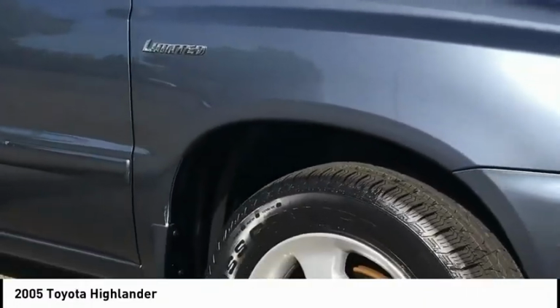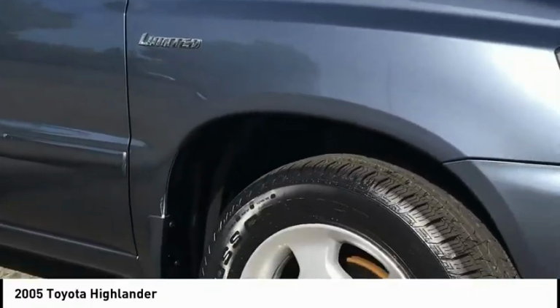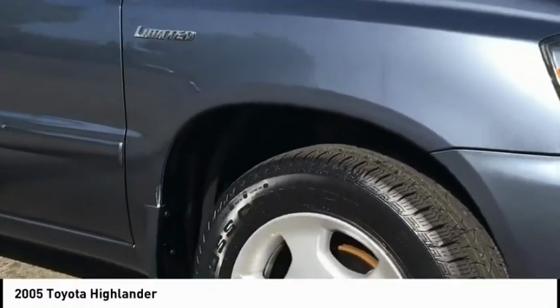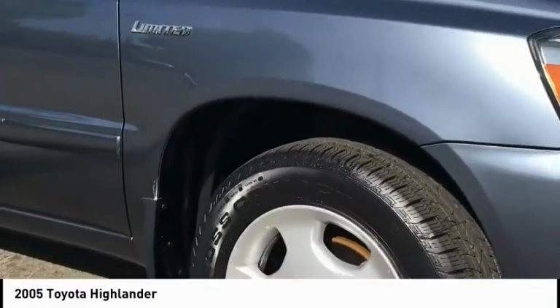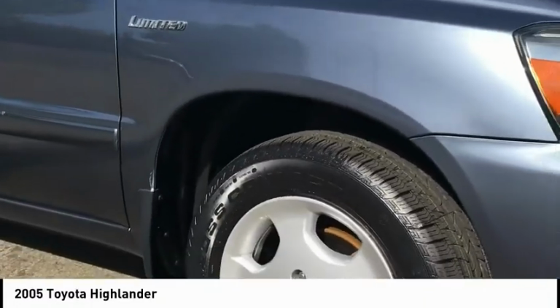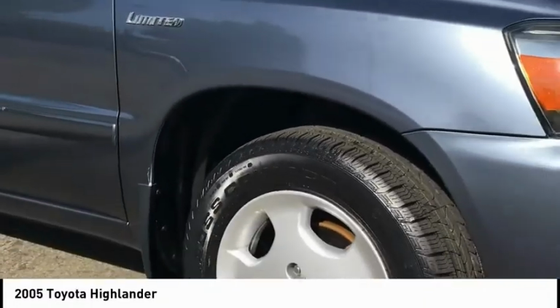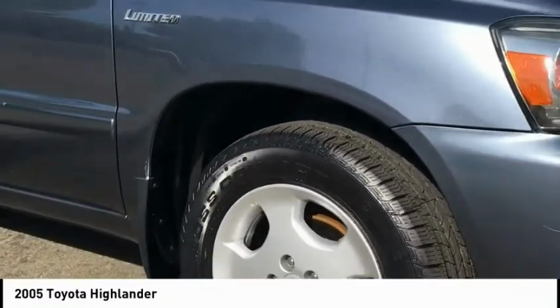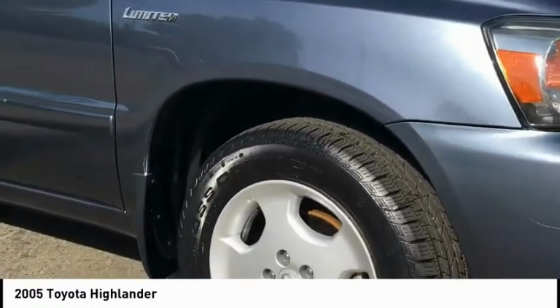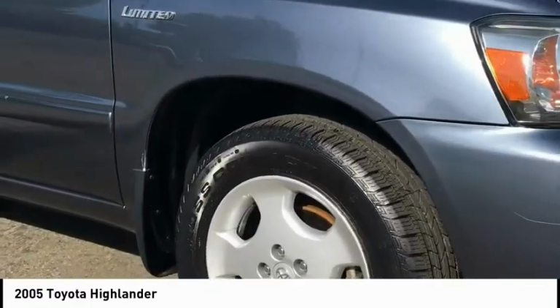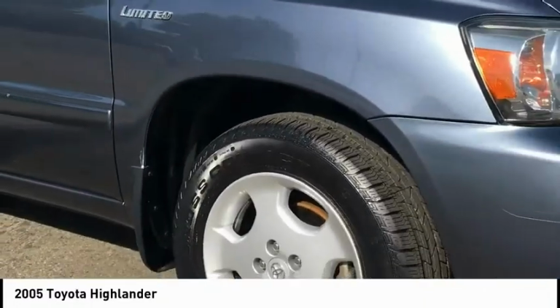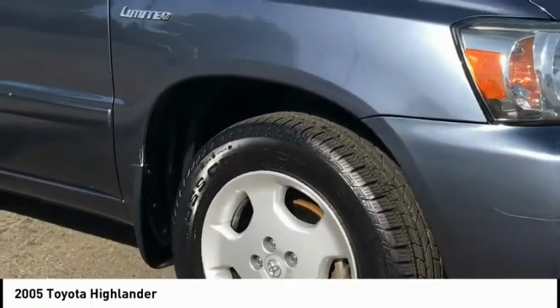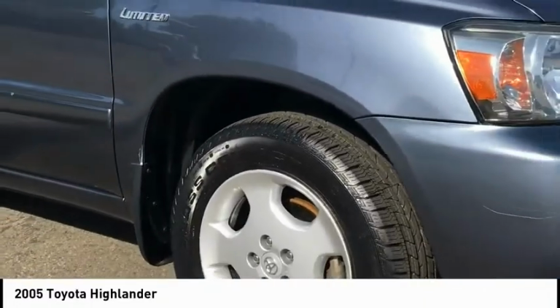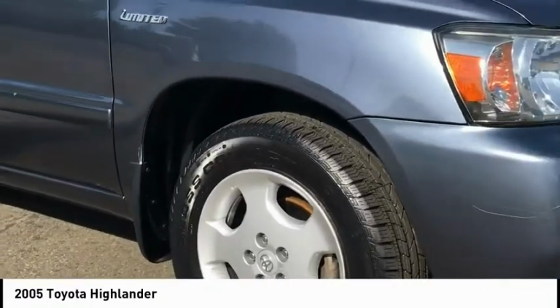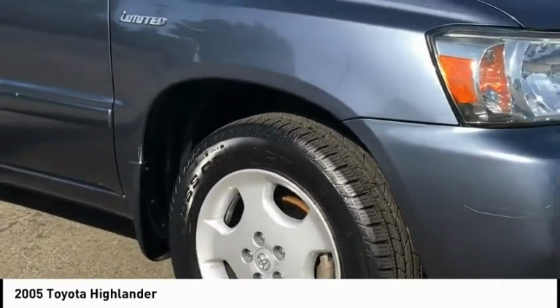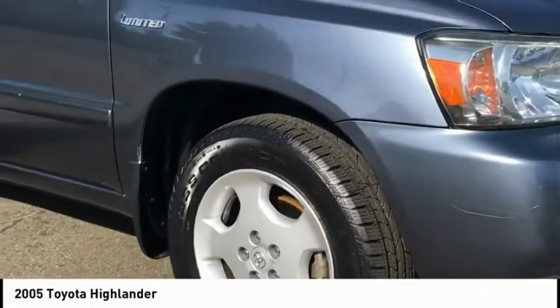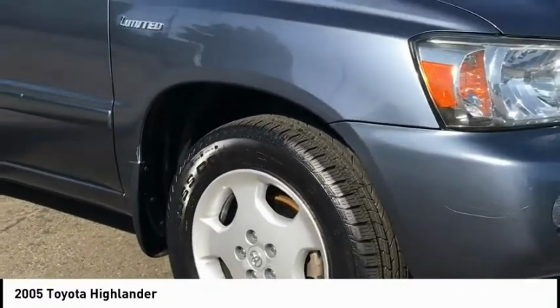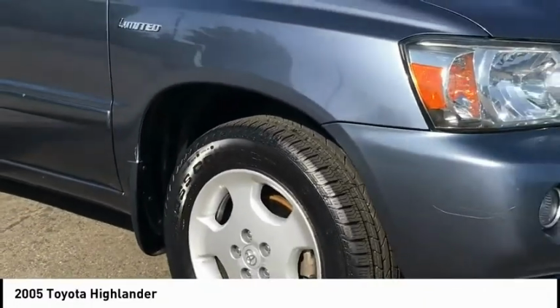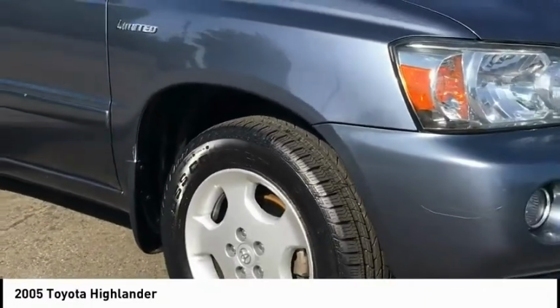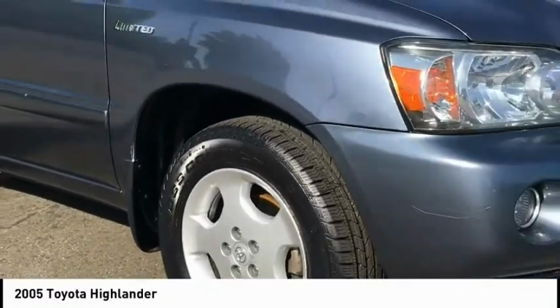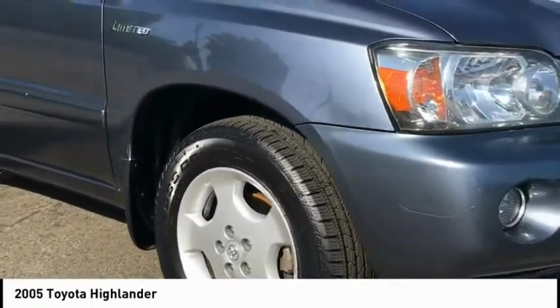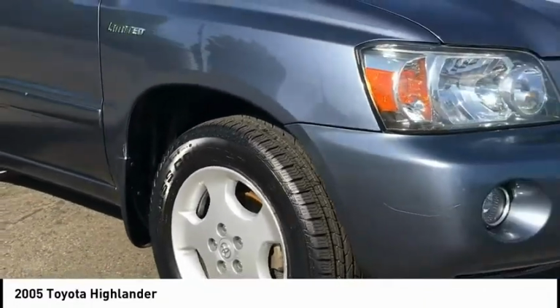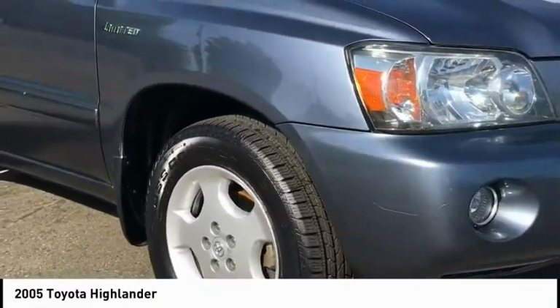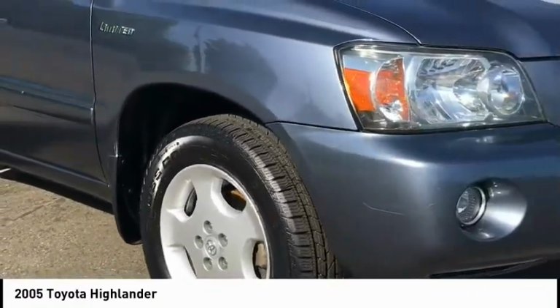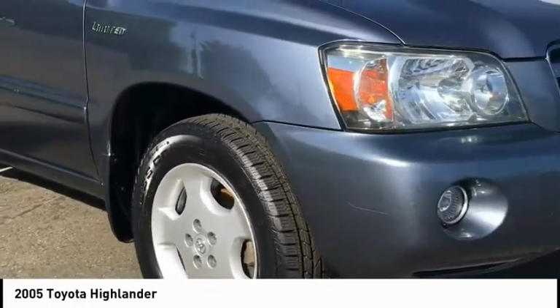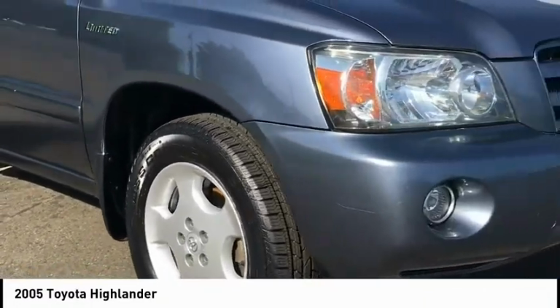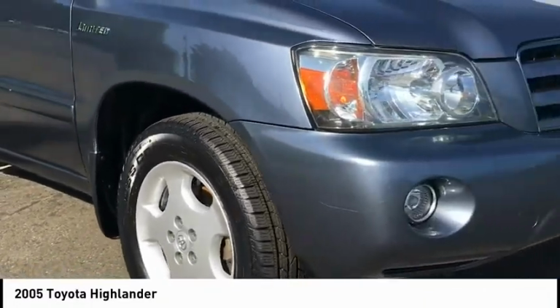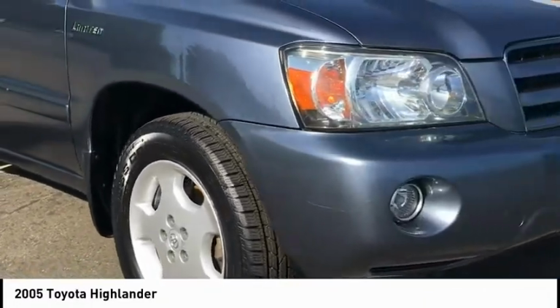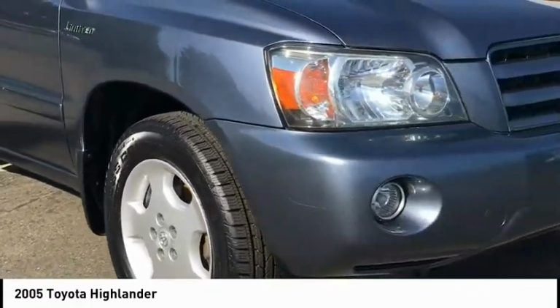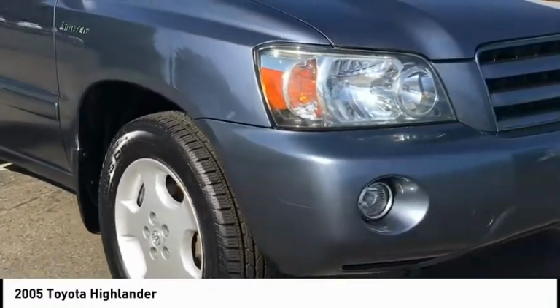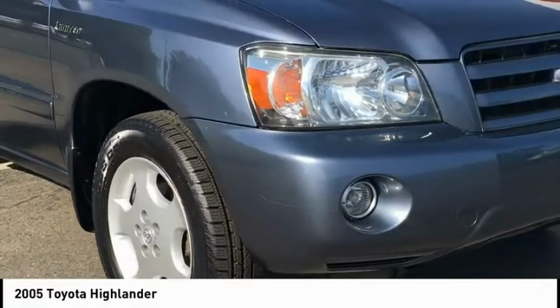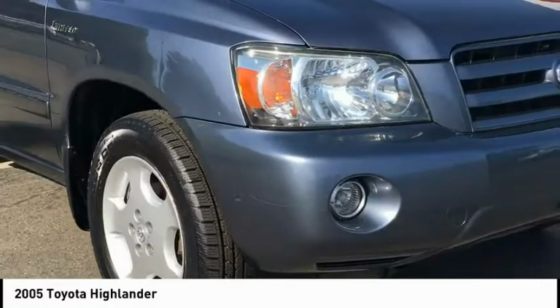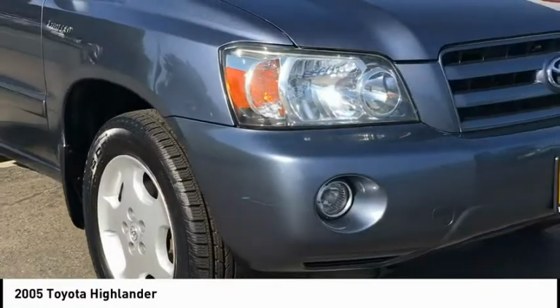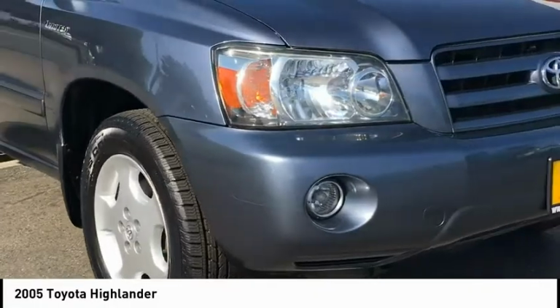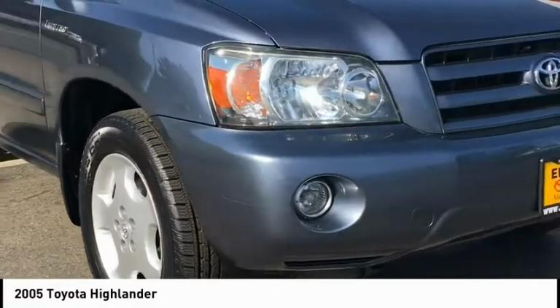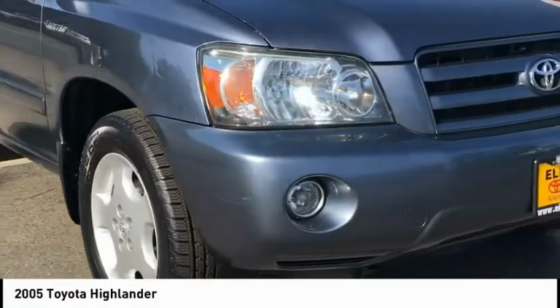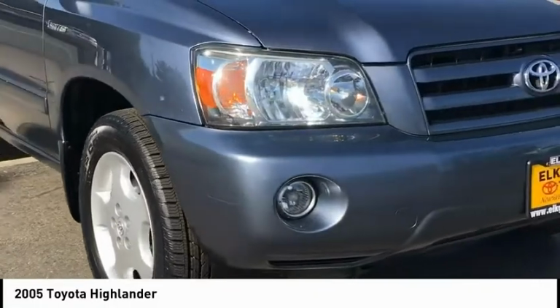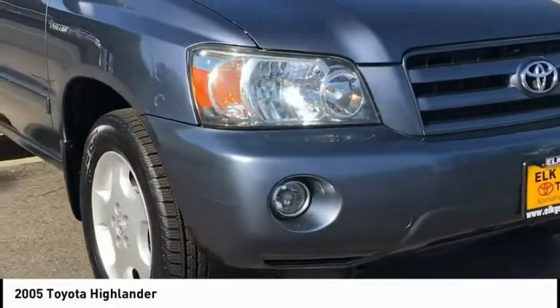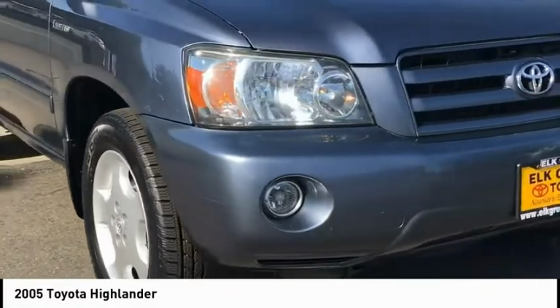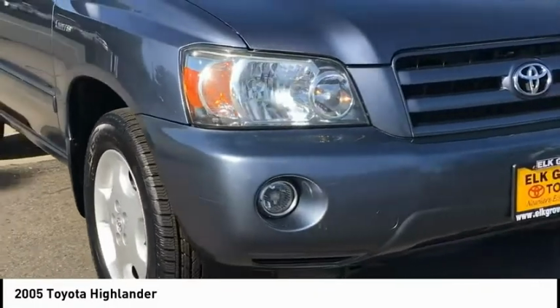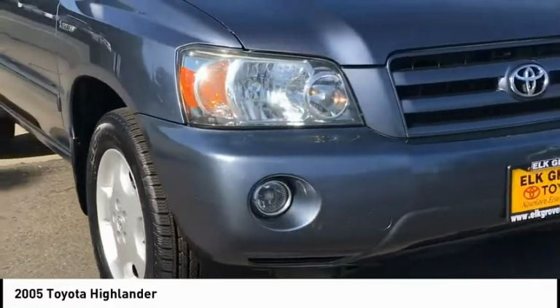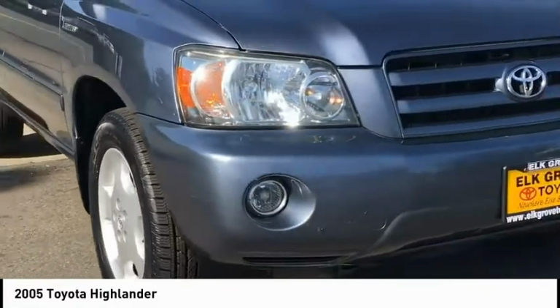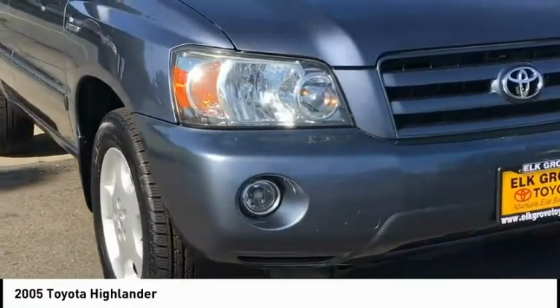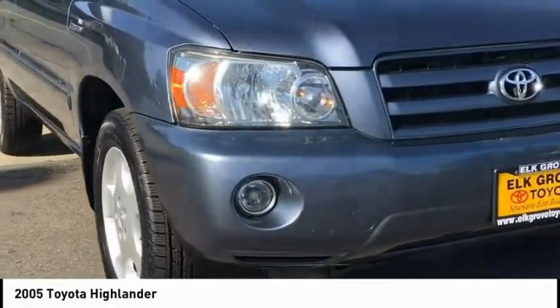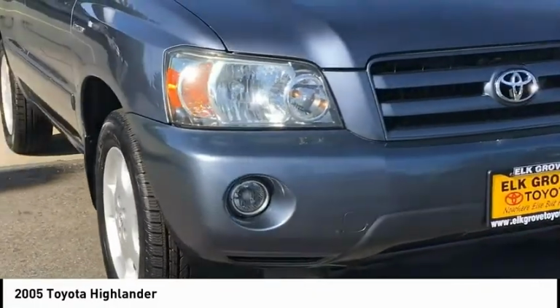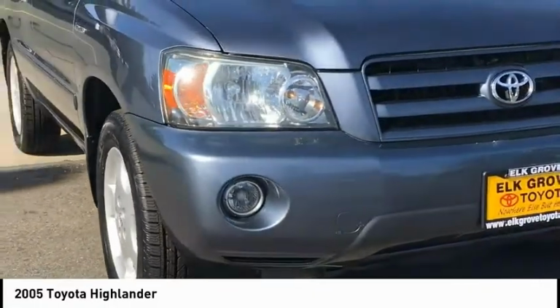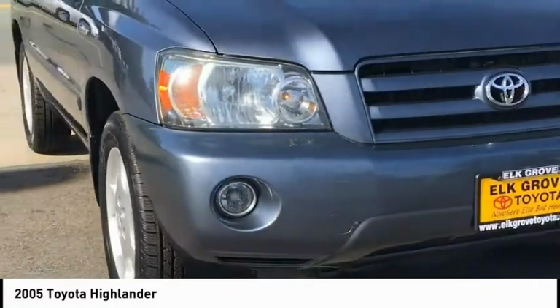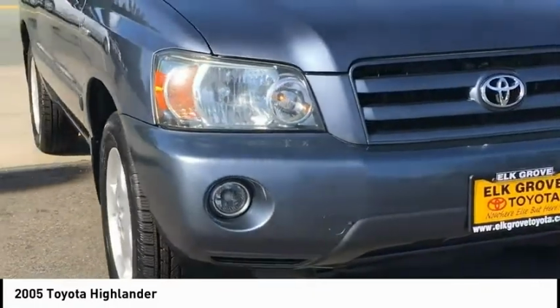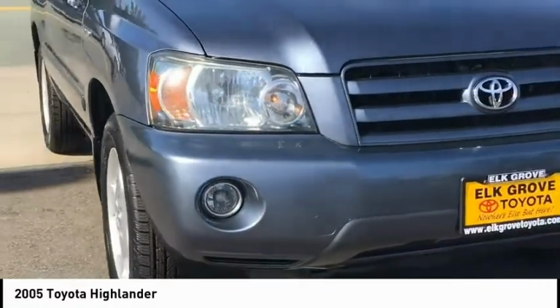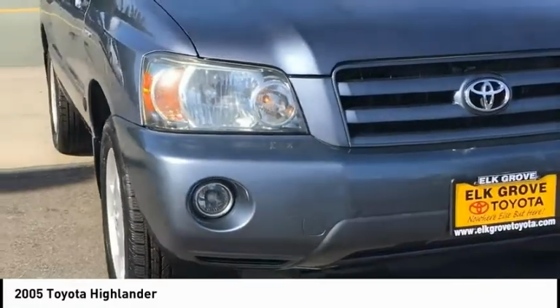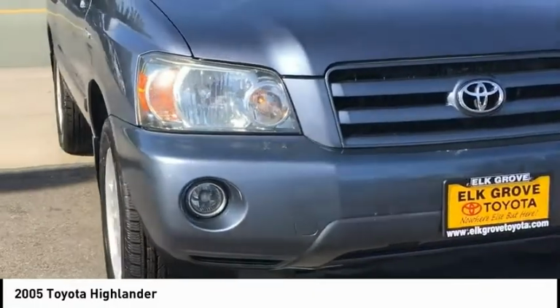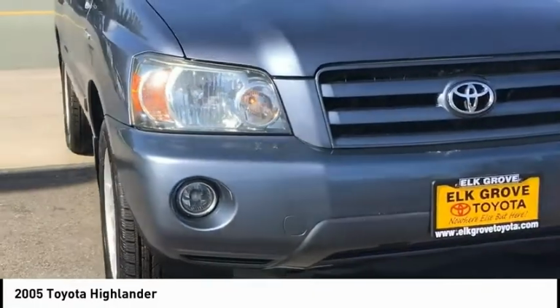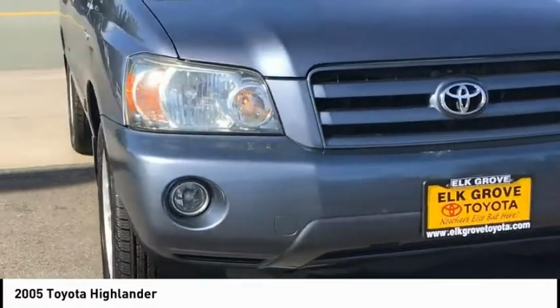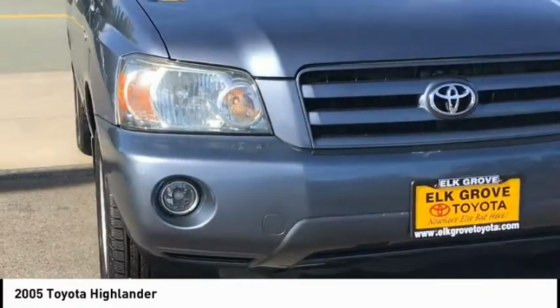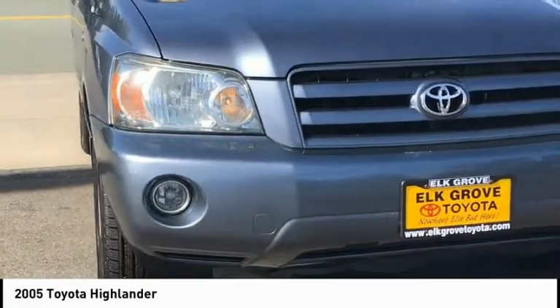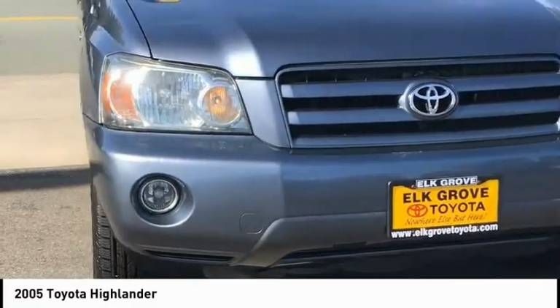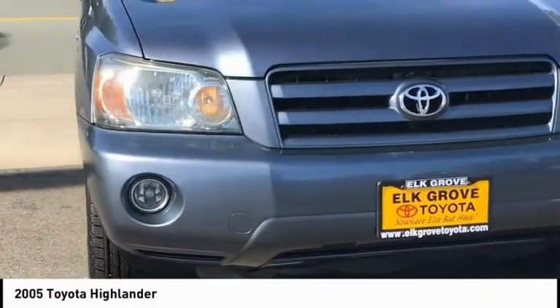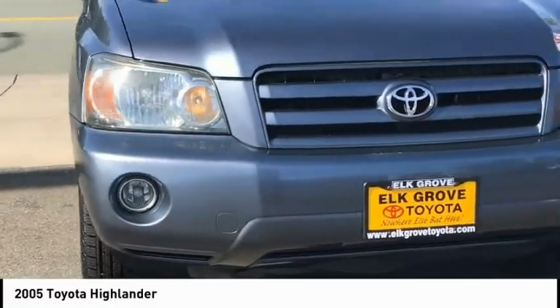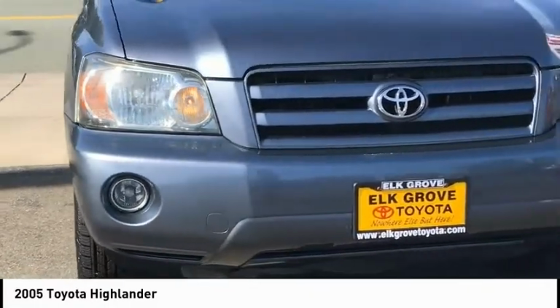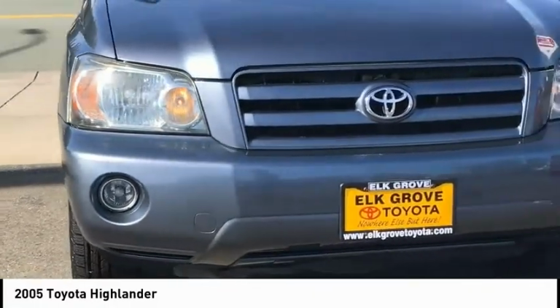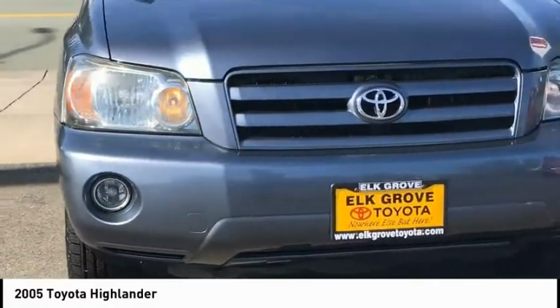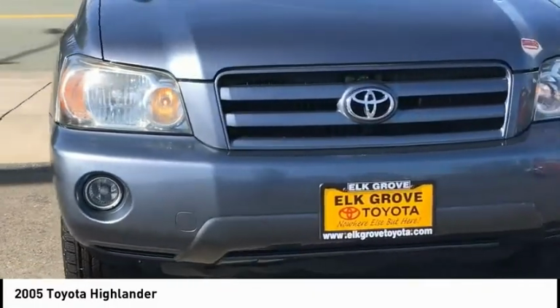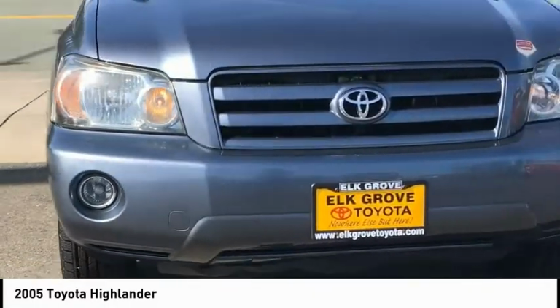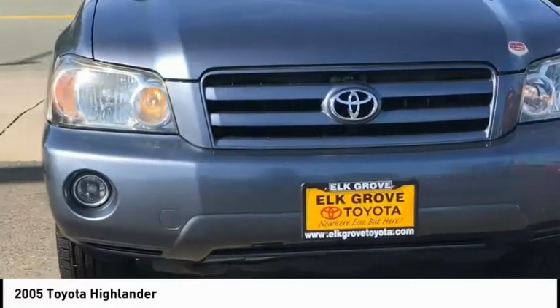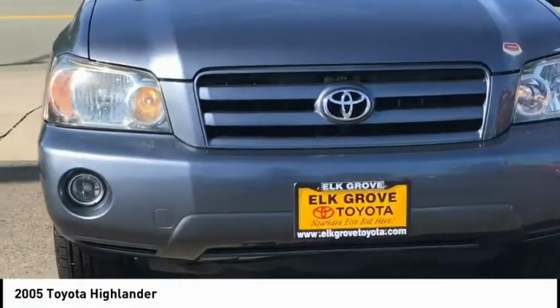A 2010 top safety pick, the Highlander is where substance meets style and is priced below $10,000.